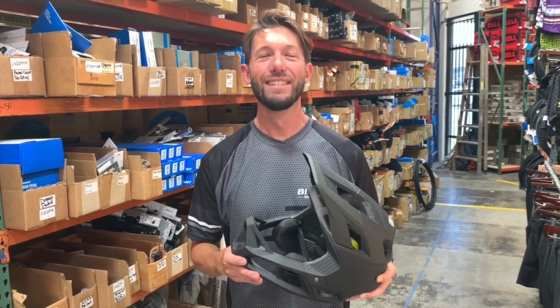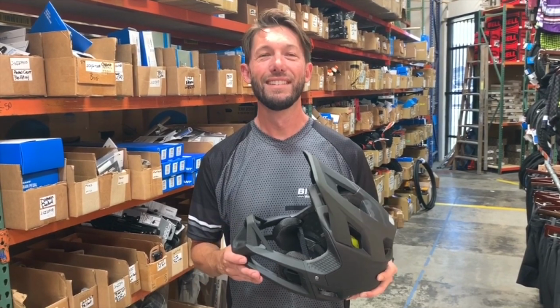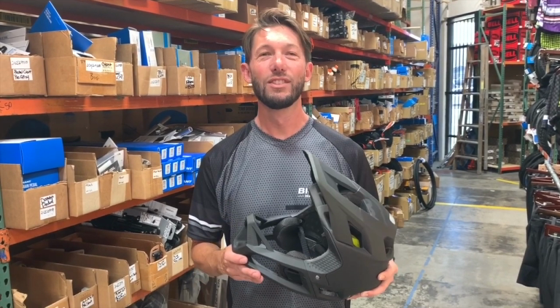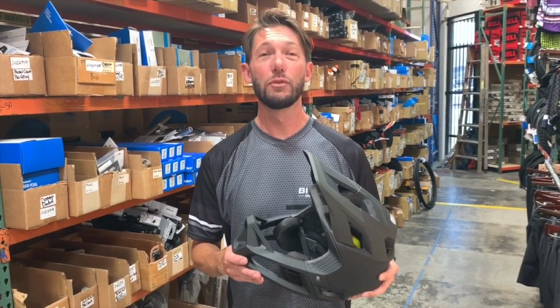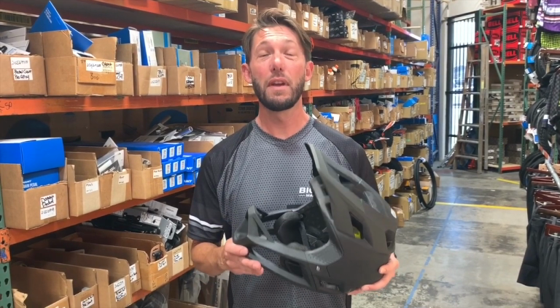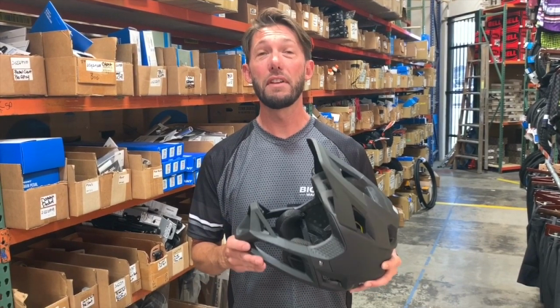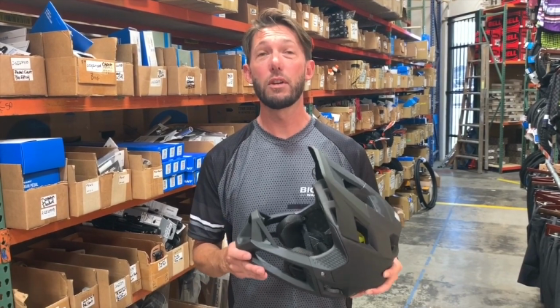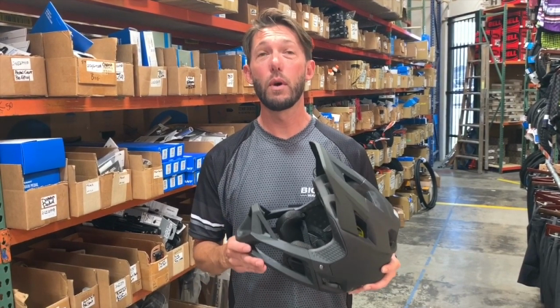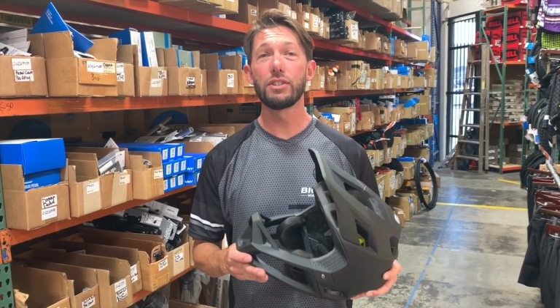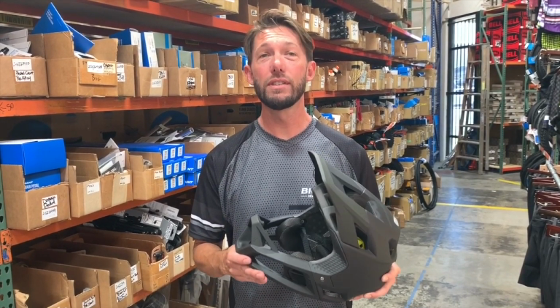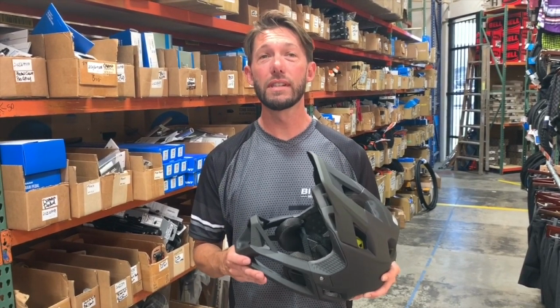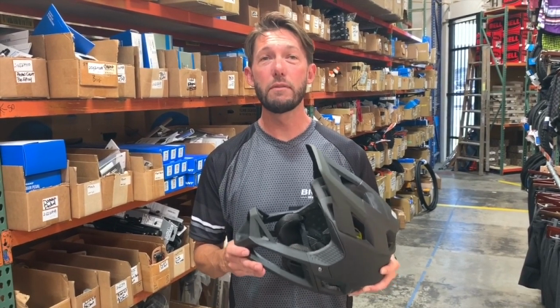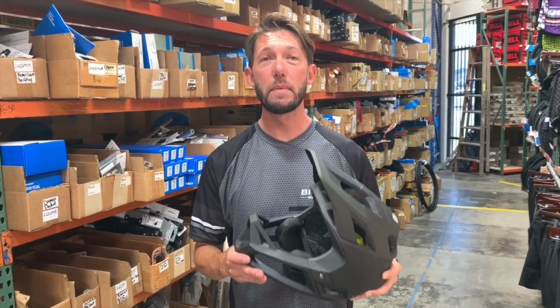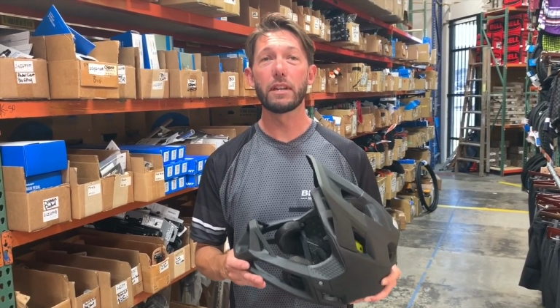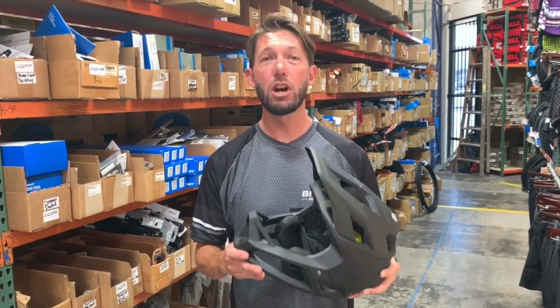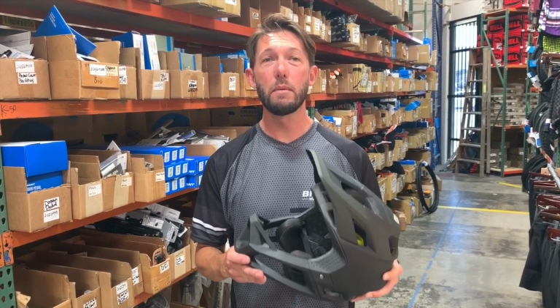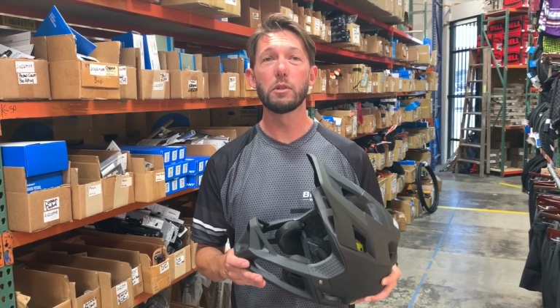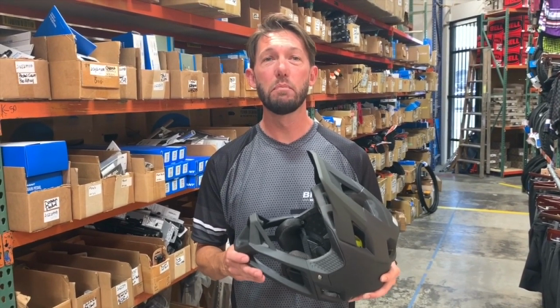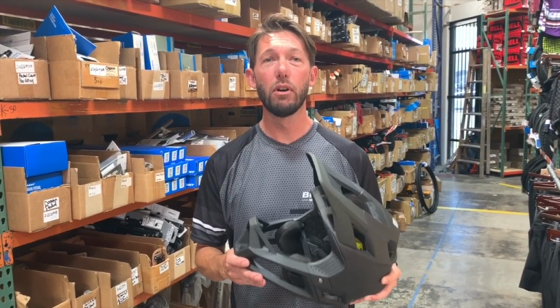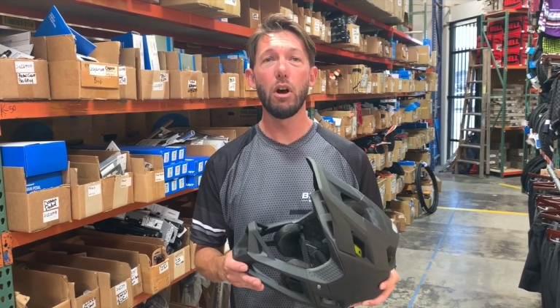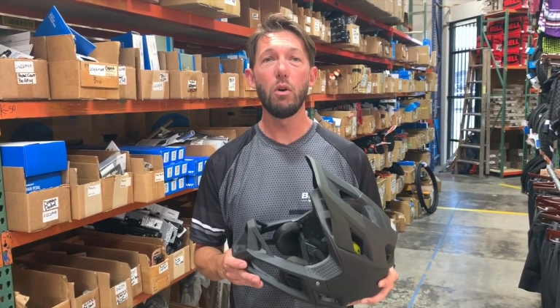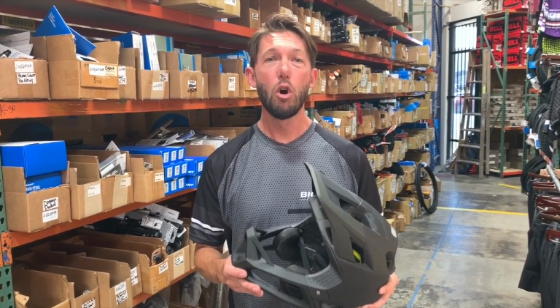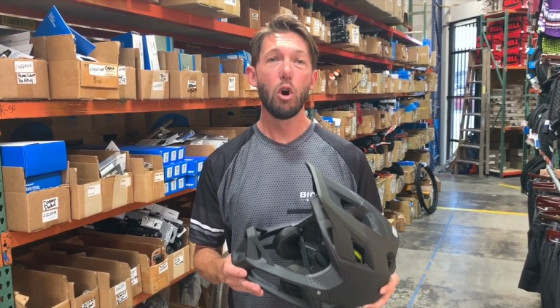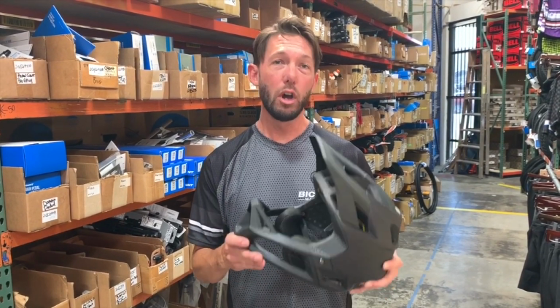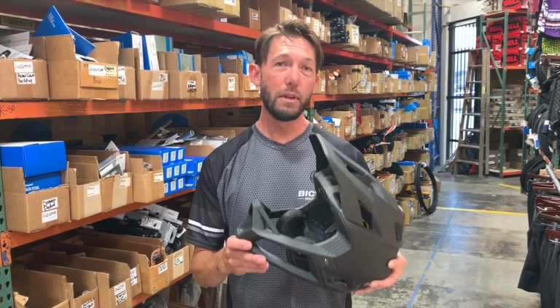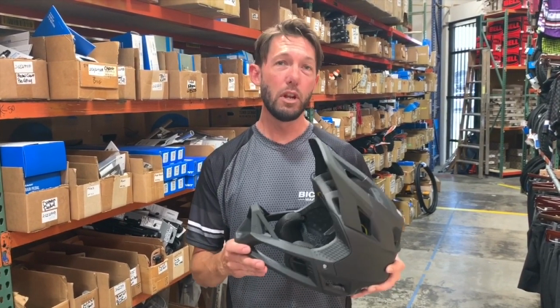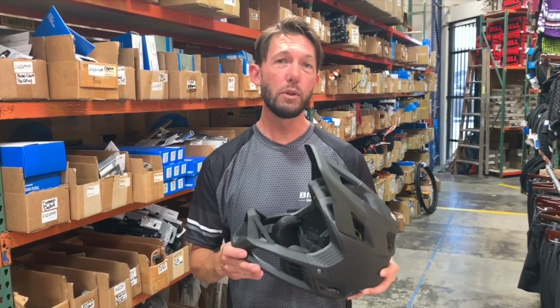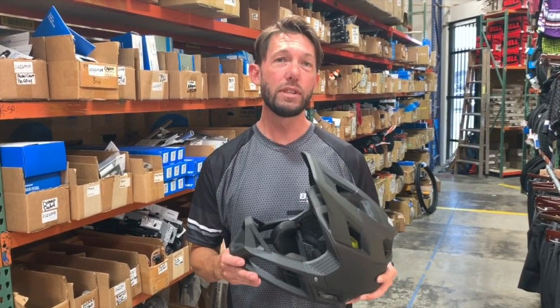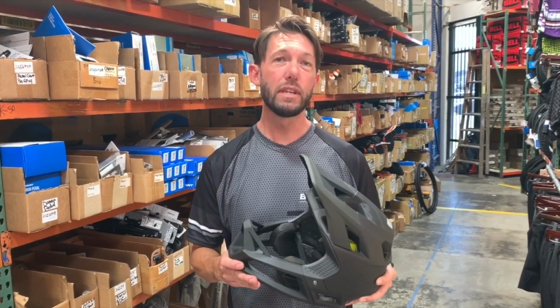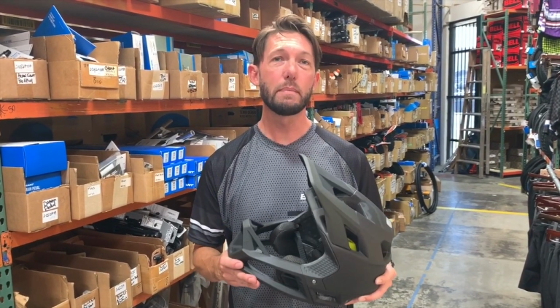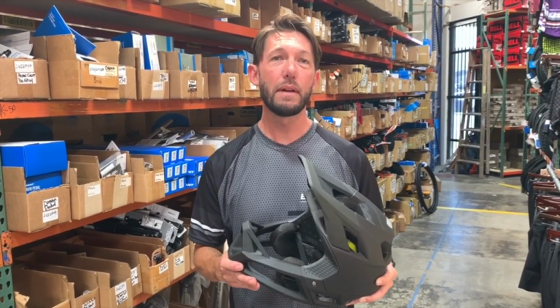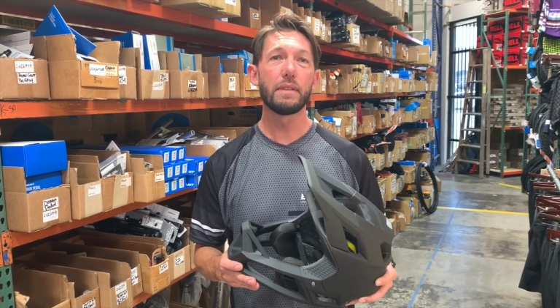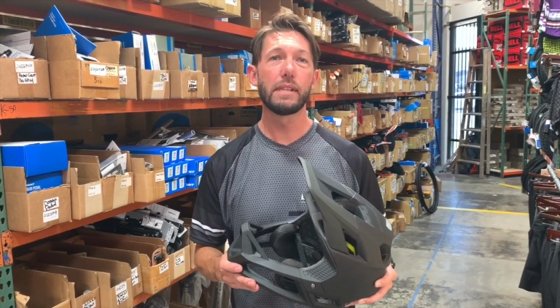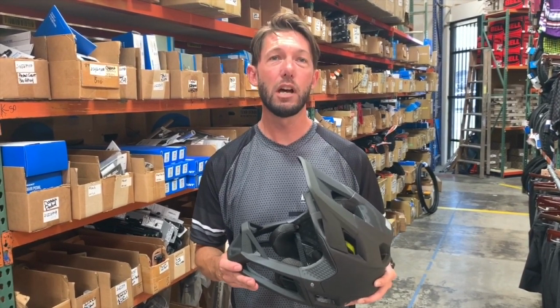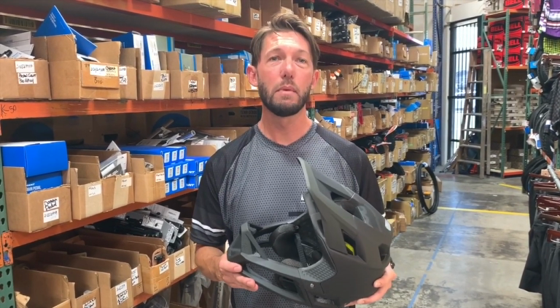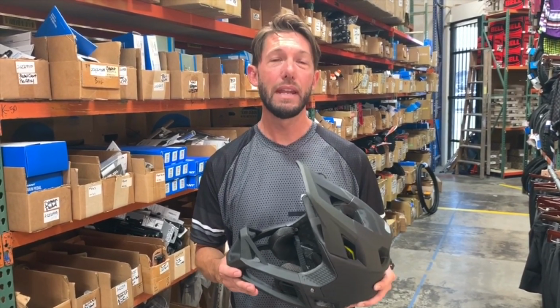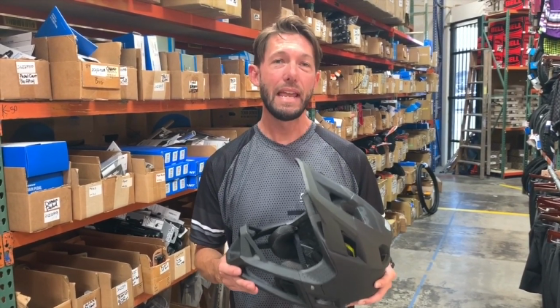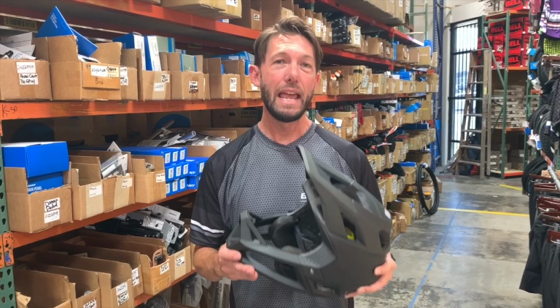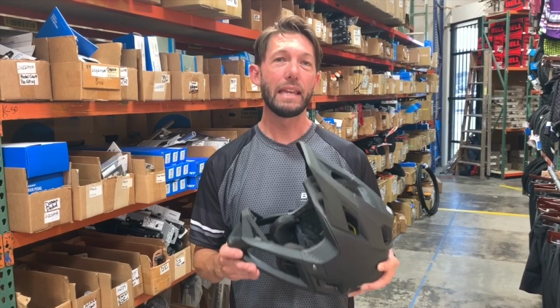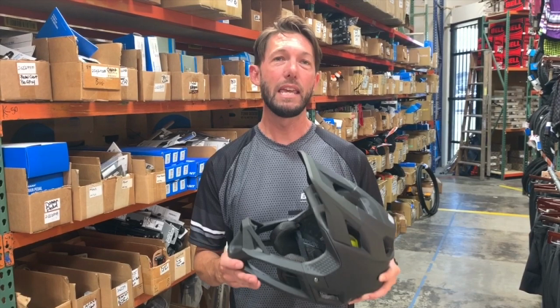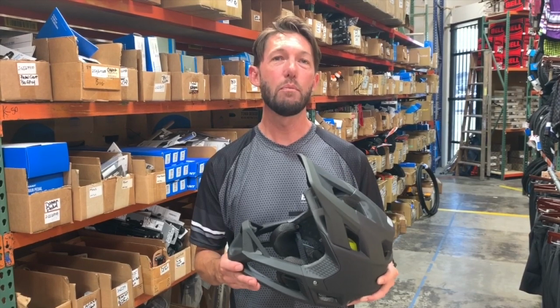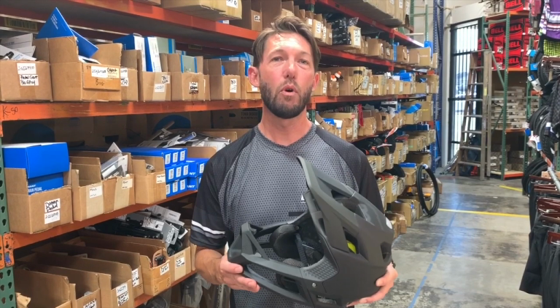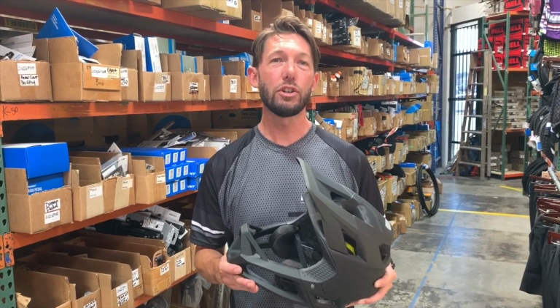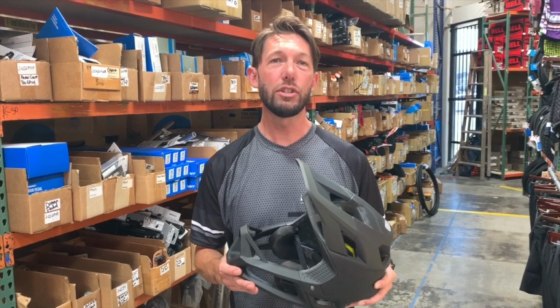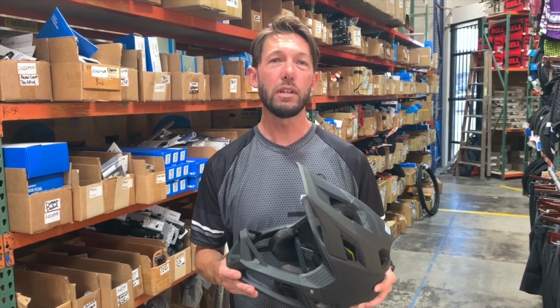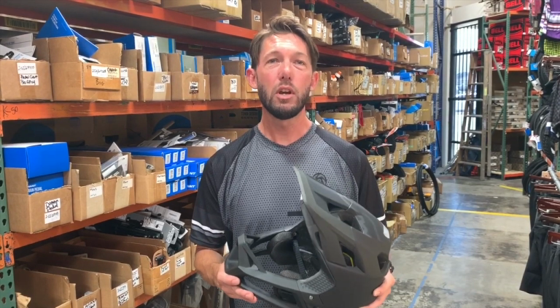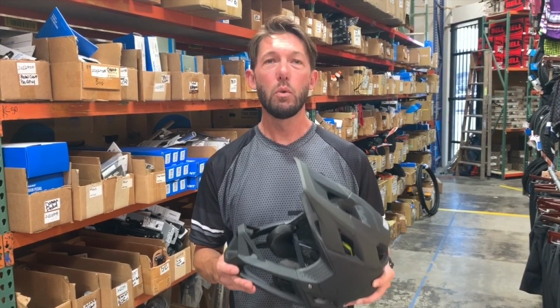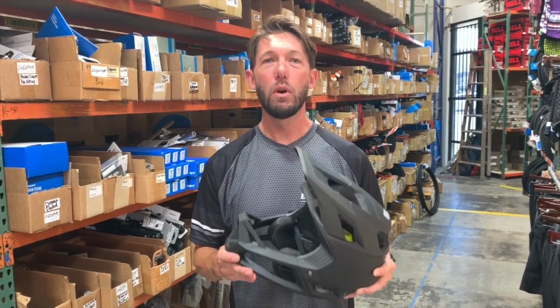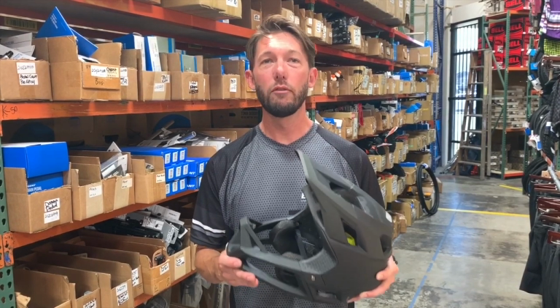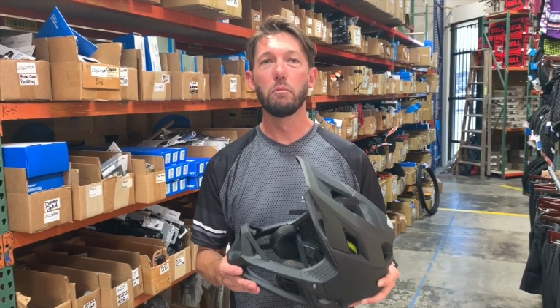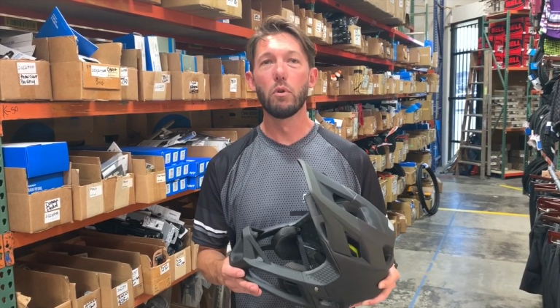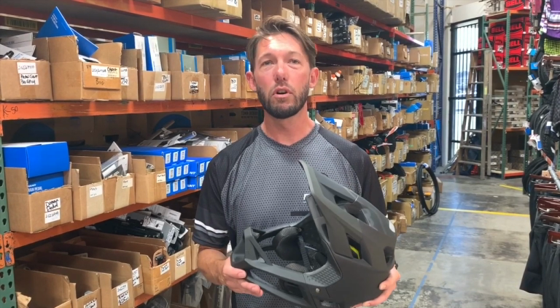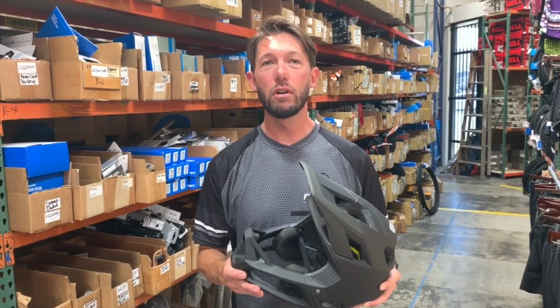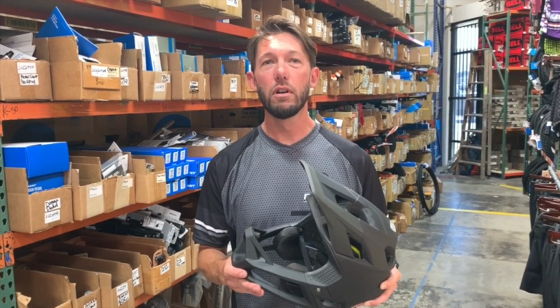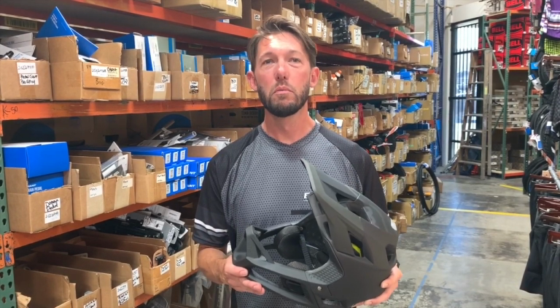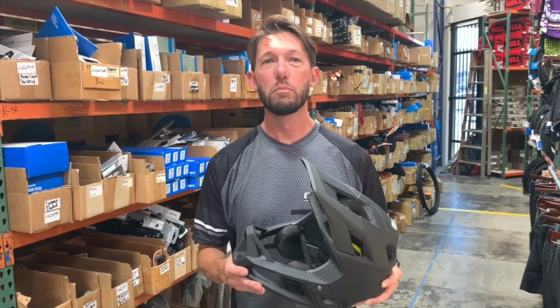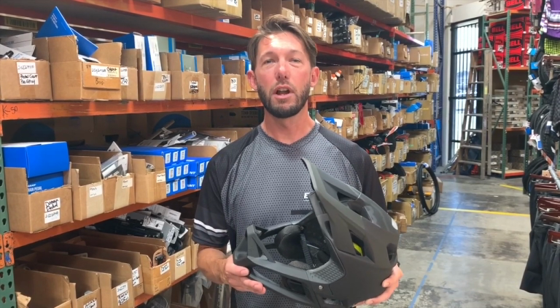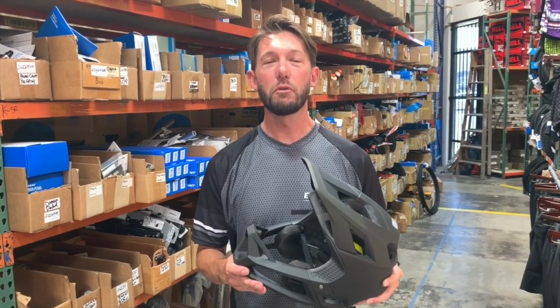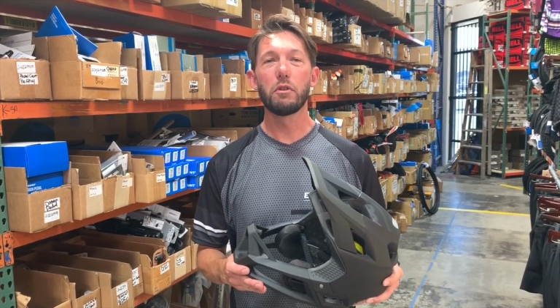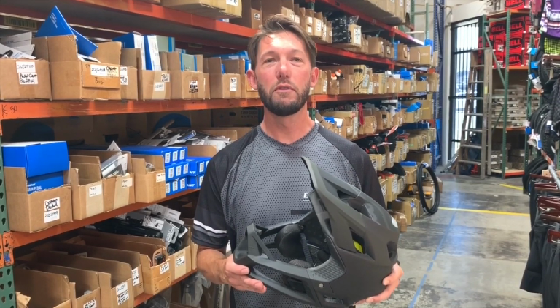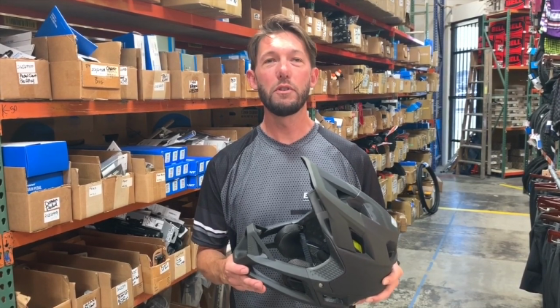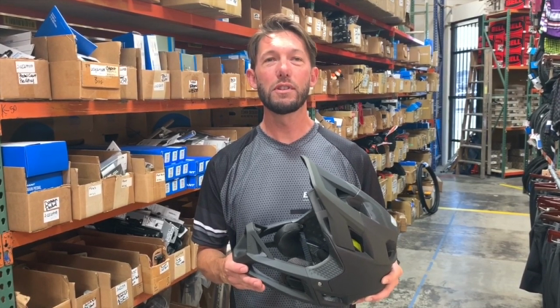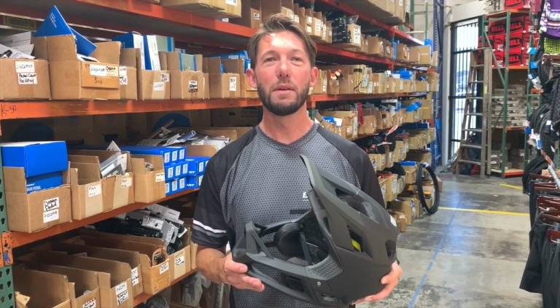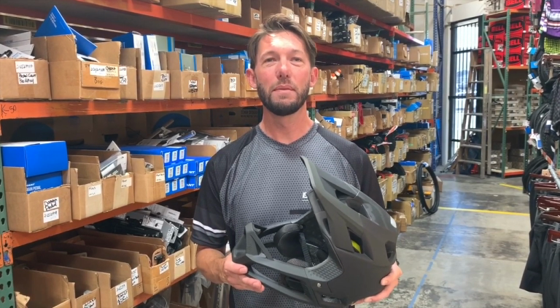If you have any questions leave them in the comments below, or let me know what you think about this helmet, and keep watching — we'll have more product reviews coming.